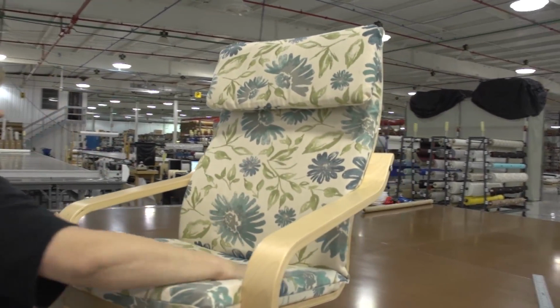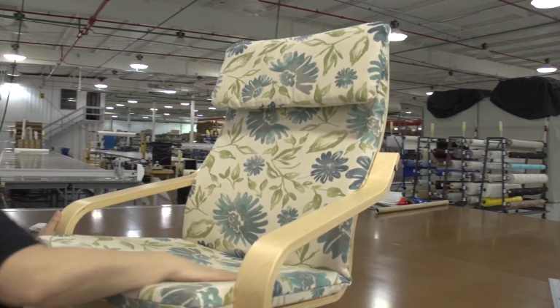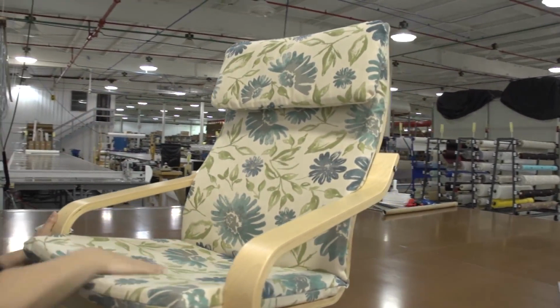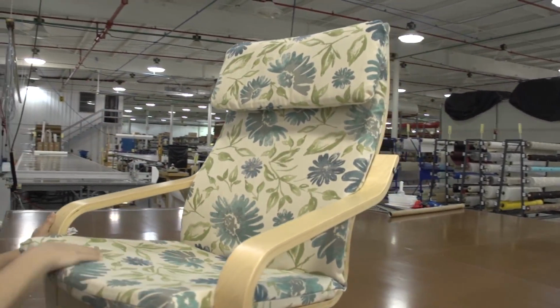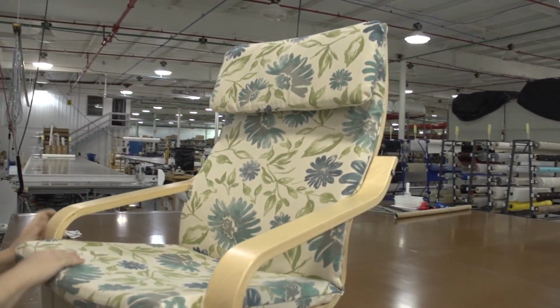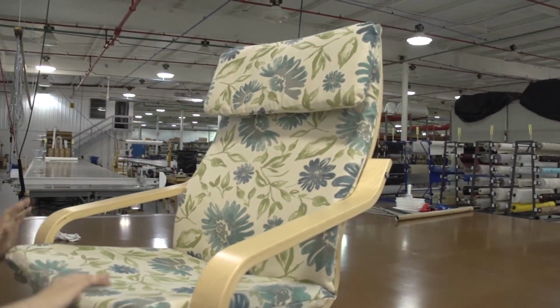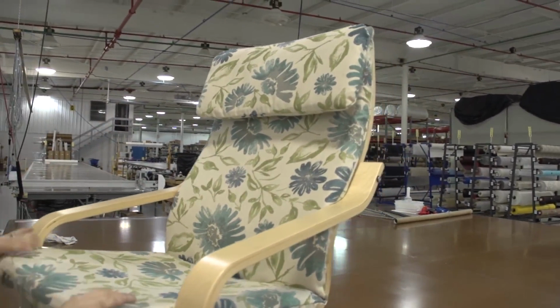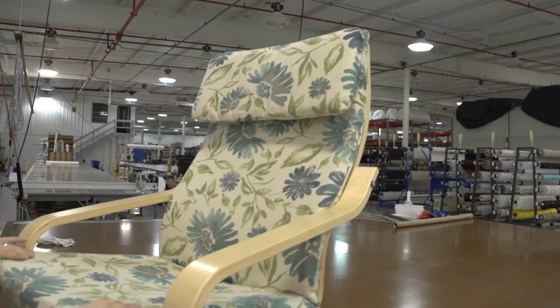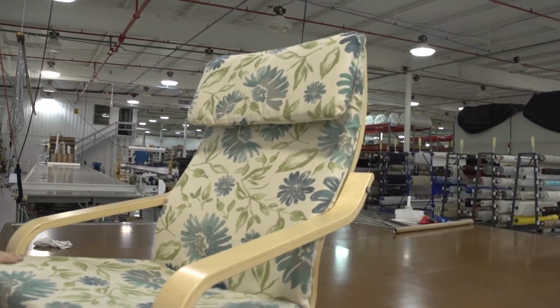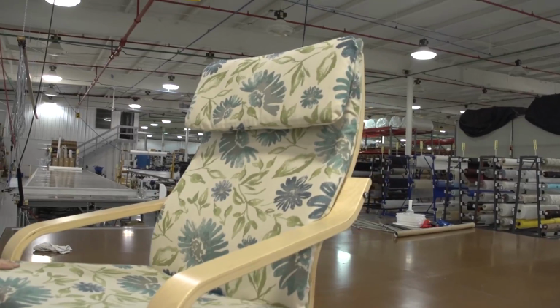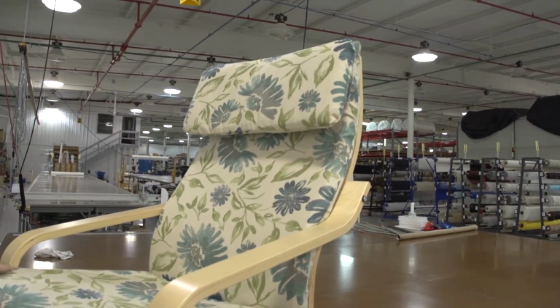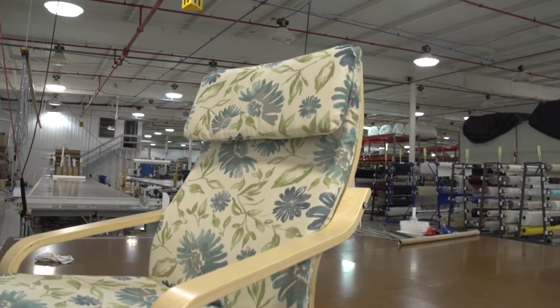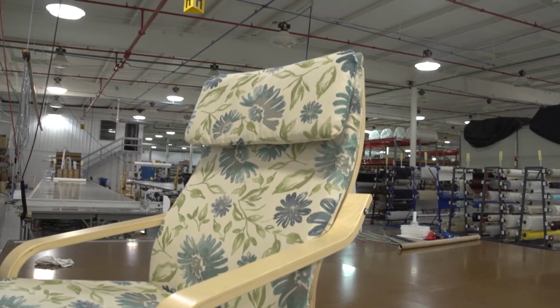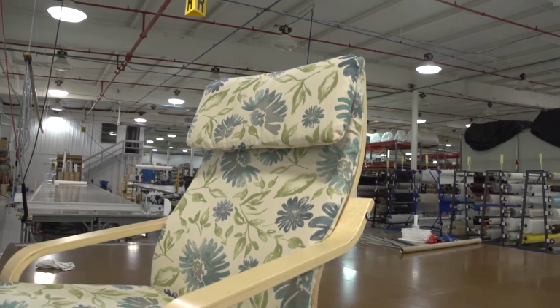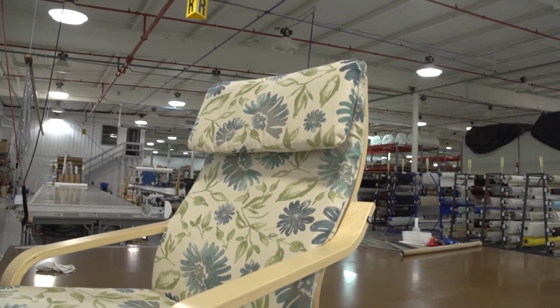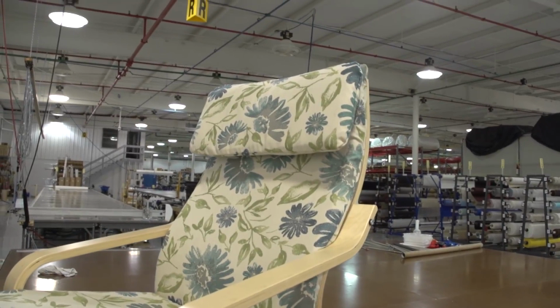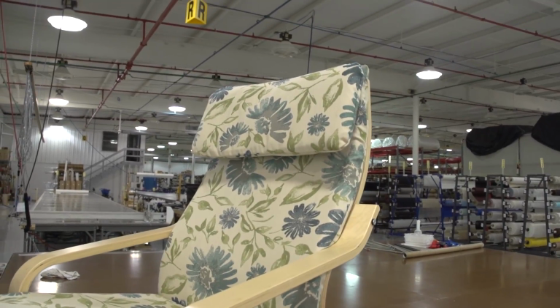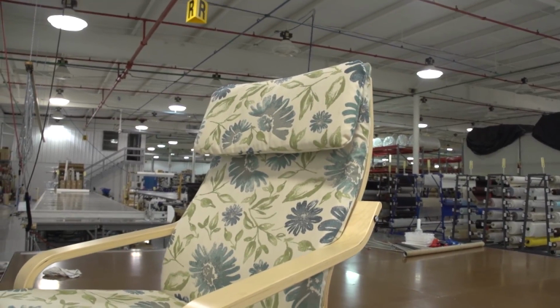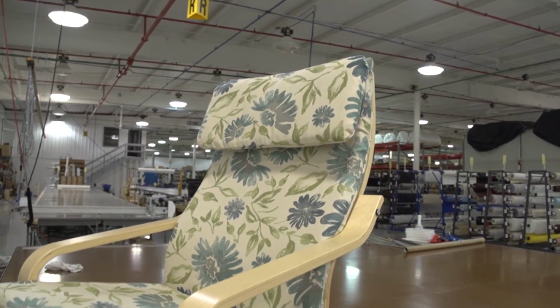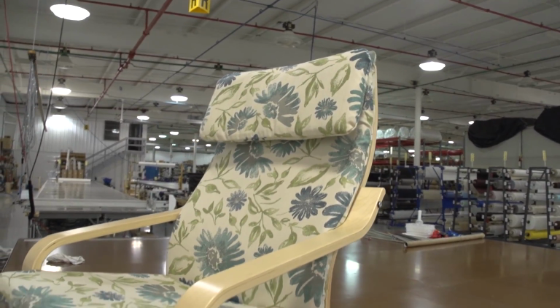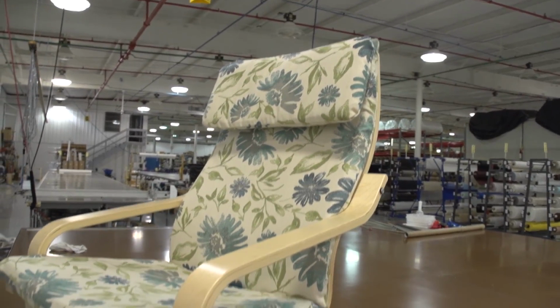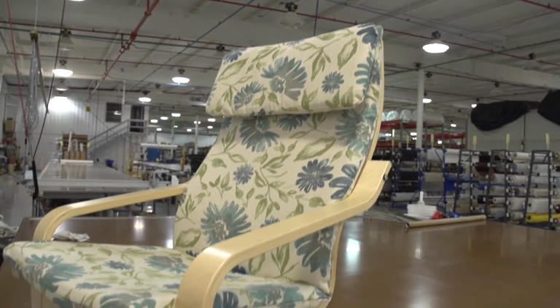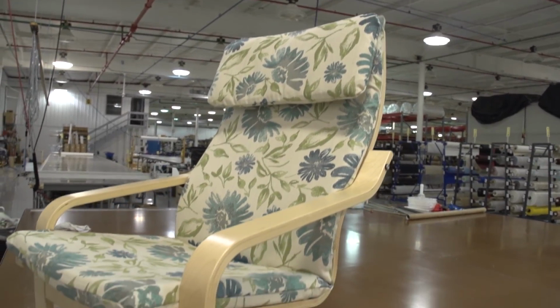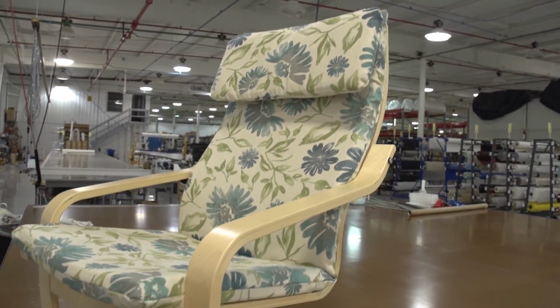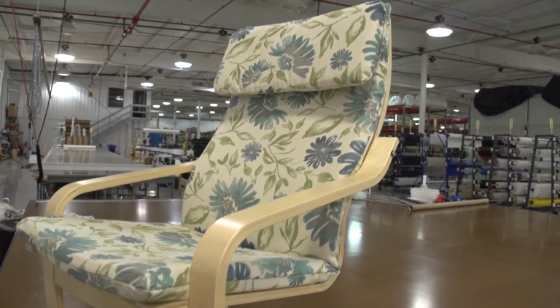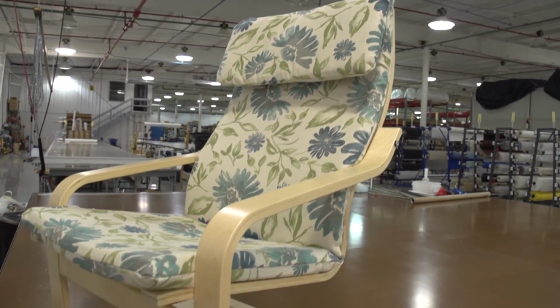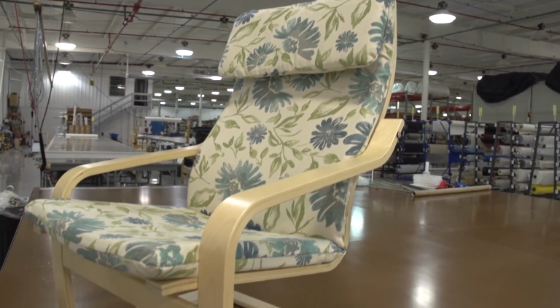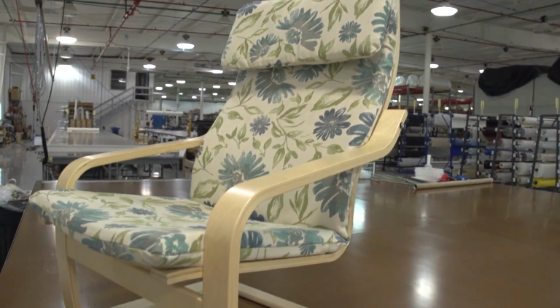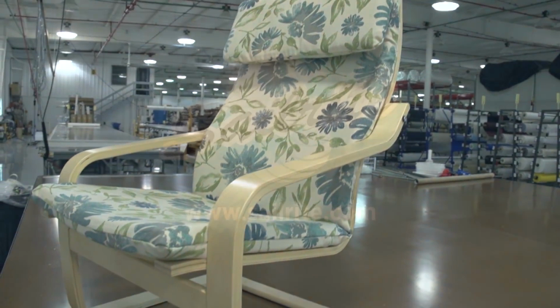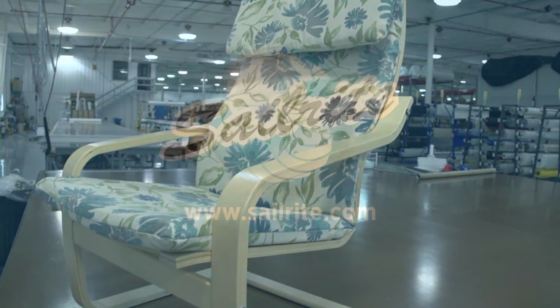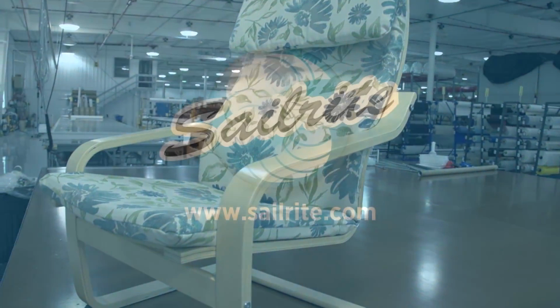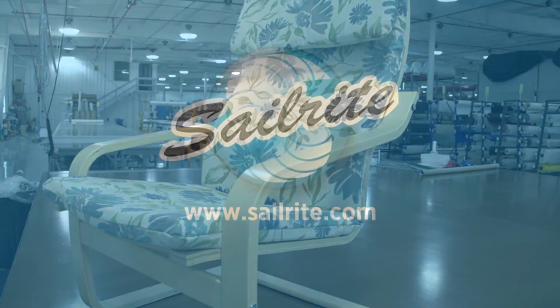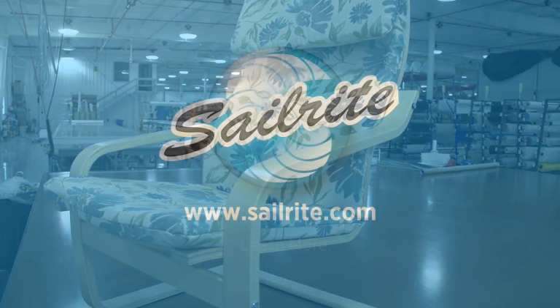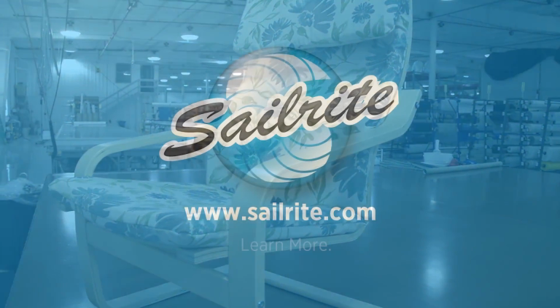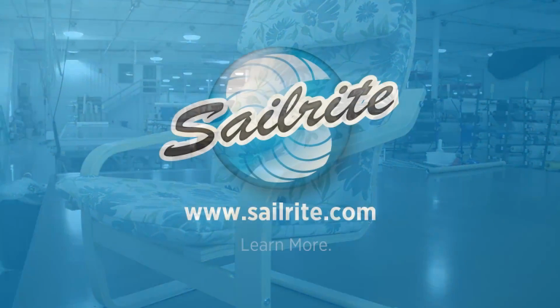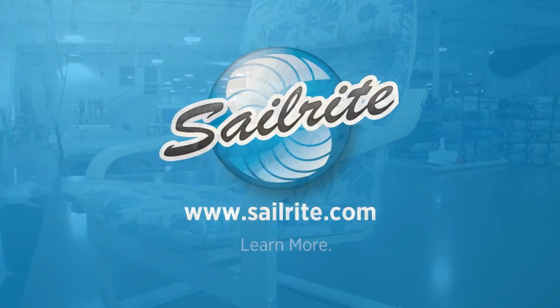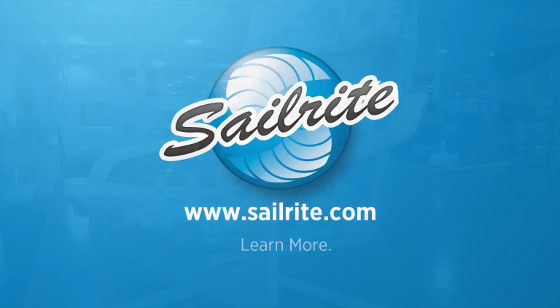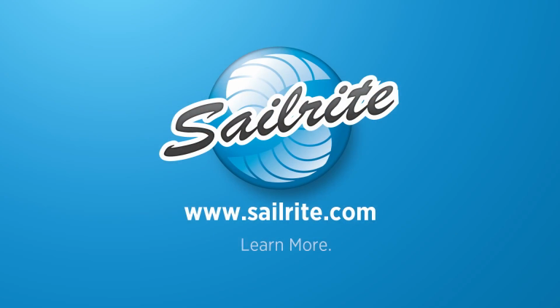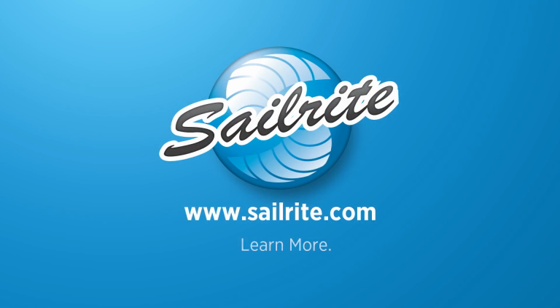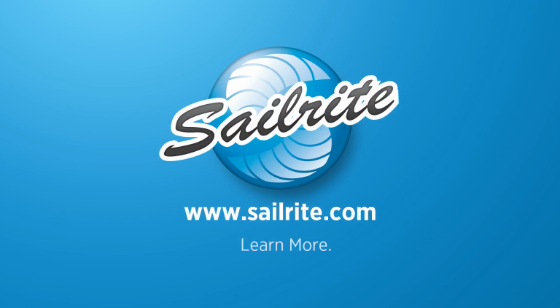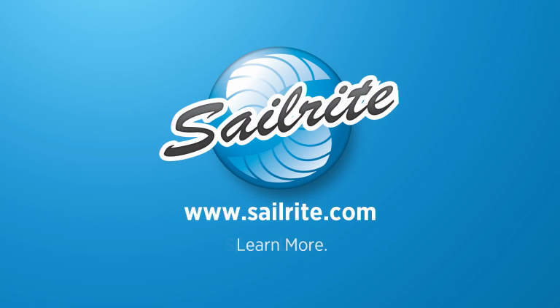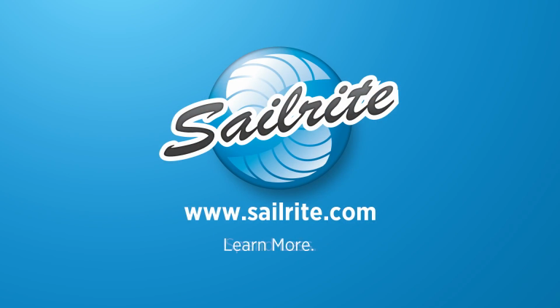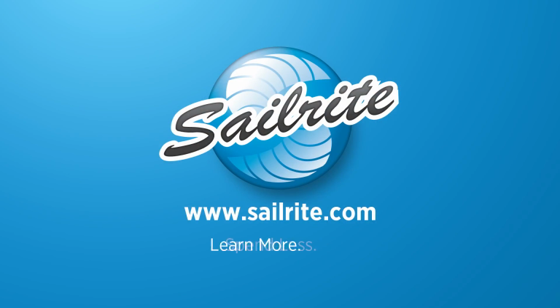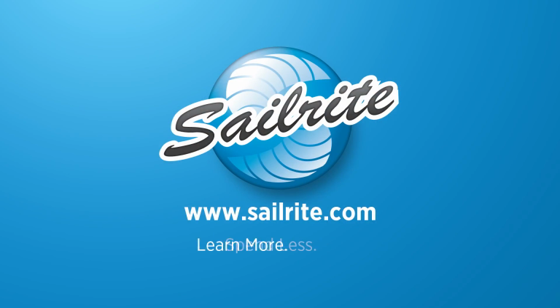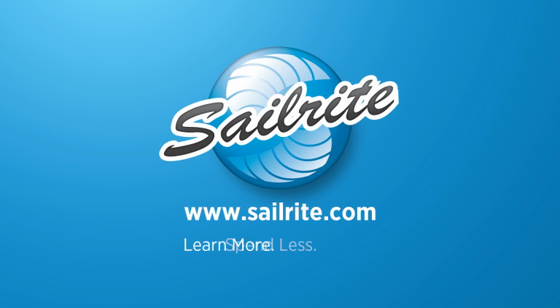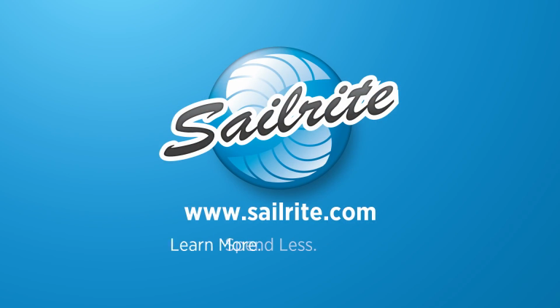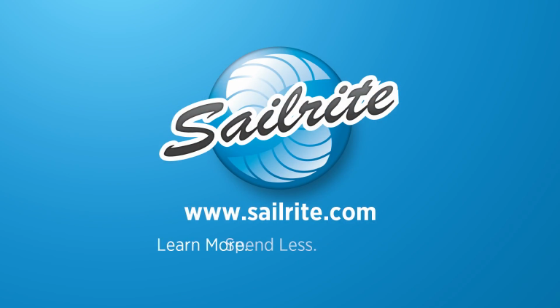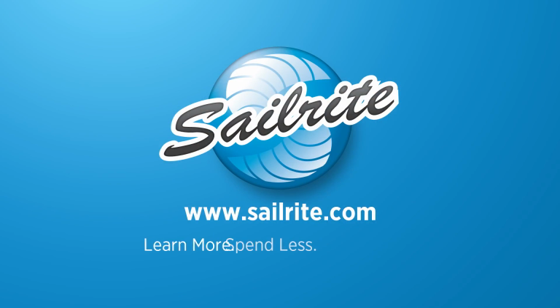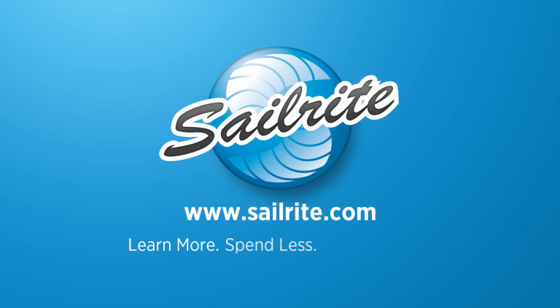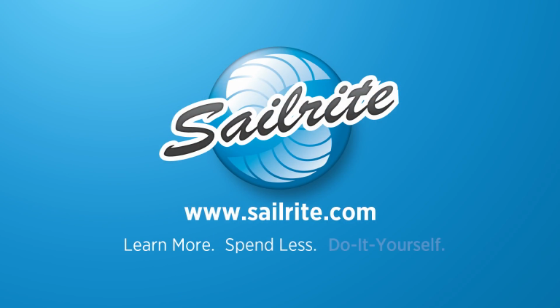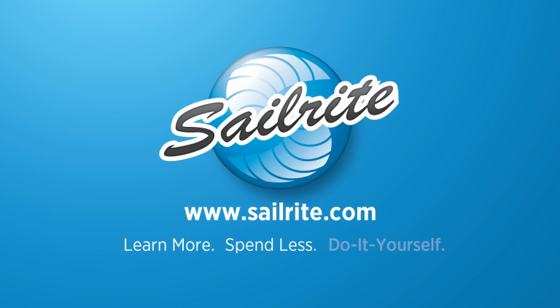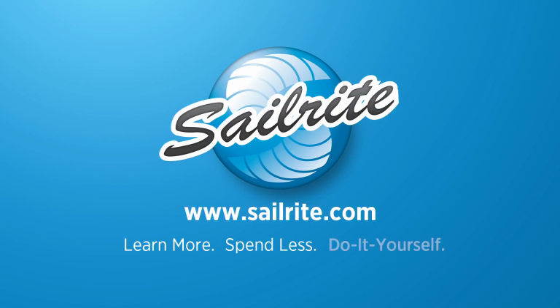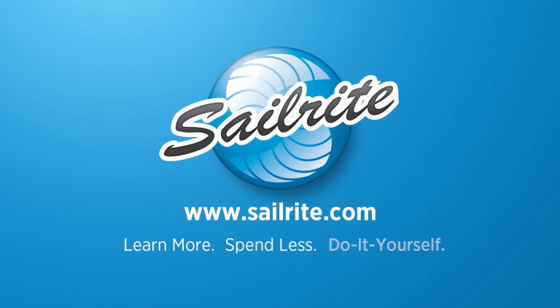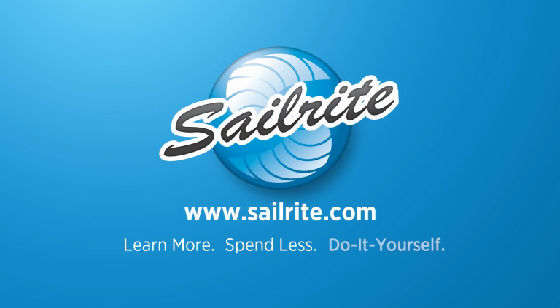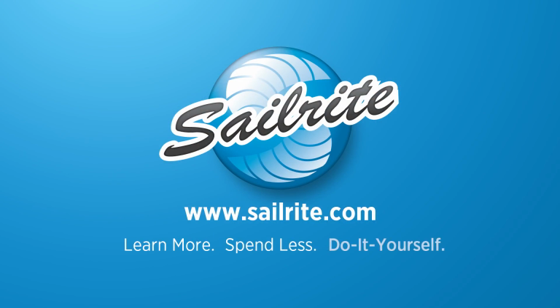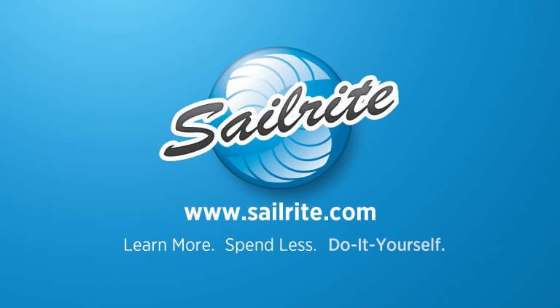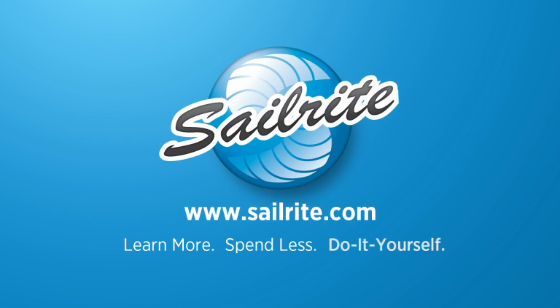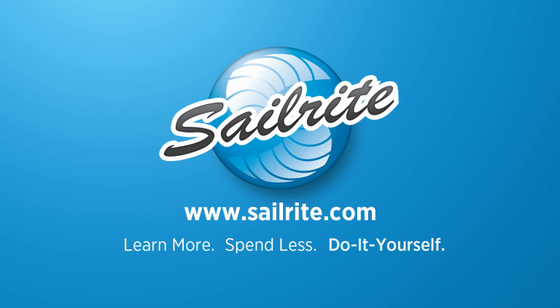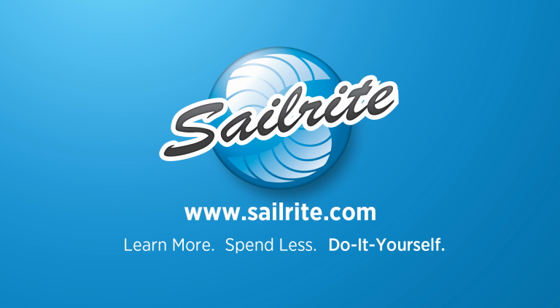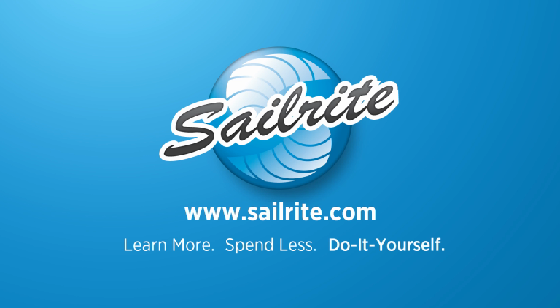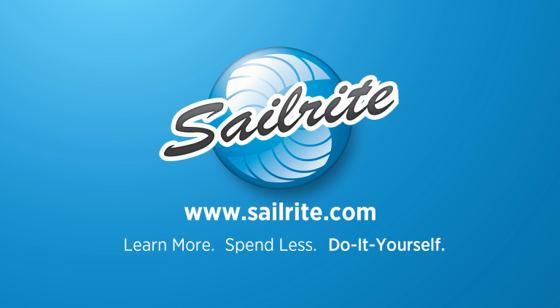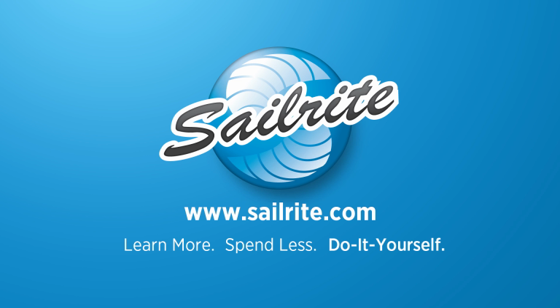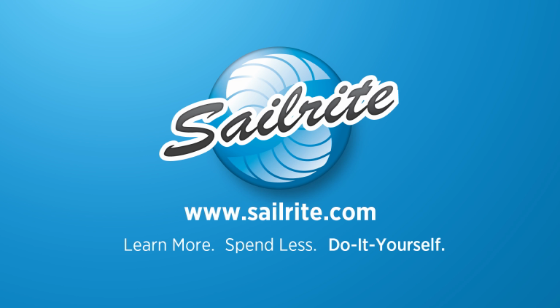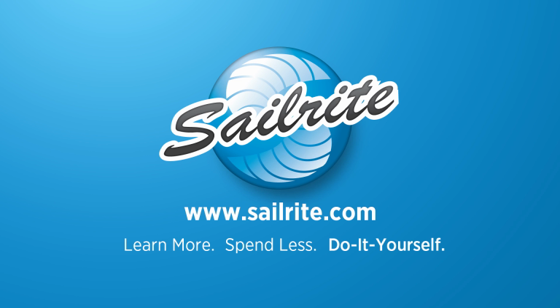That video is coming soon. It's your loyal patronage to Sailrite that makes these free videos possible. Thanks for your support.